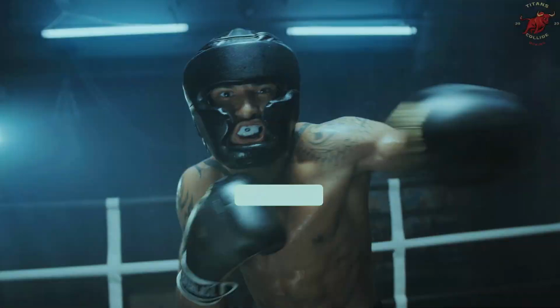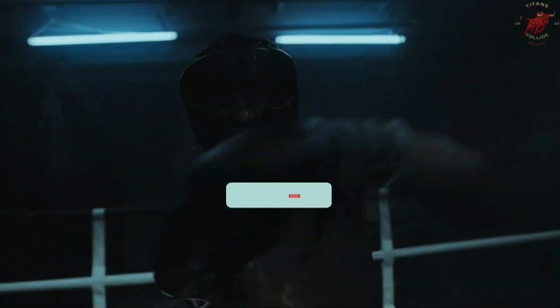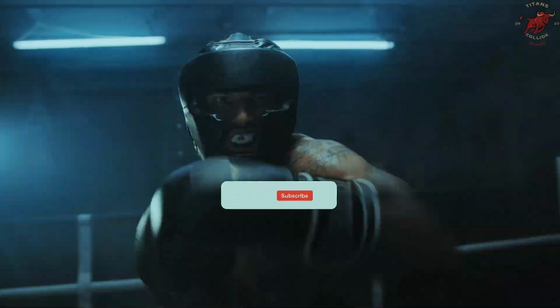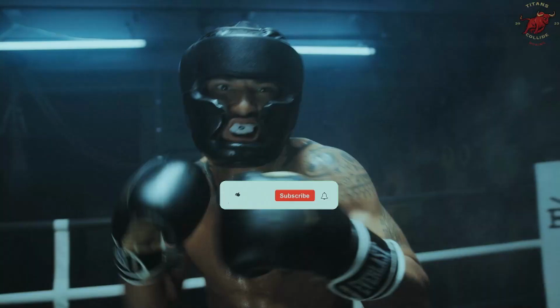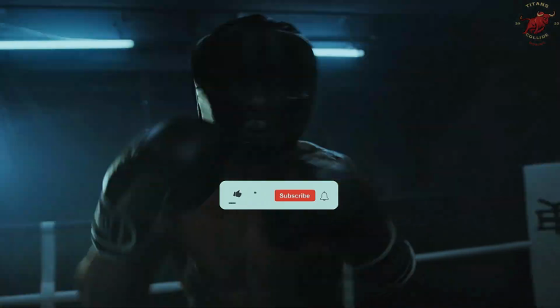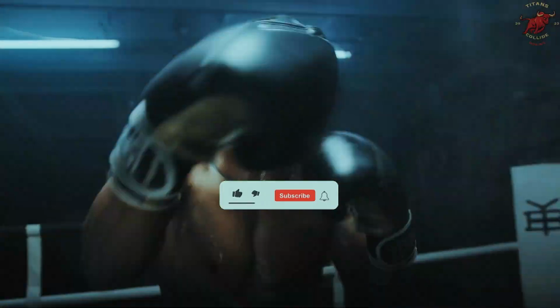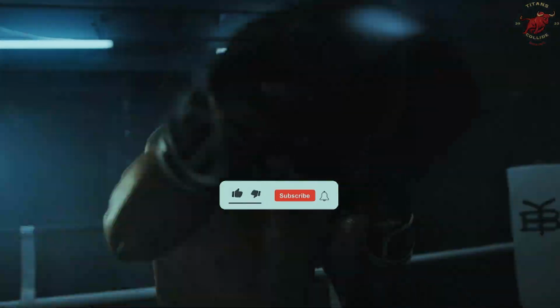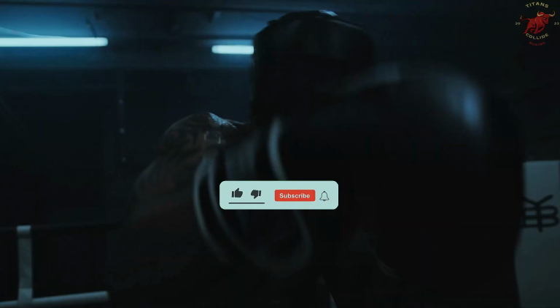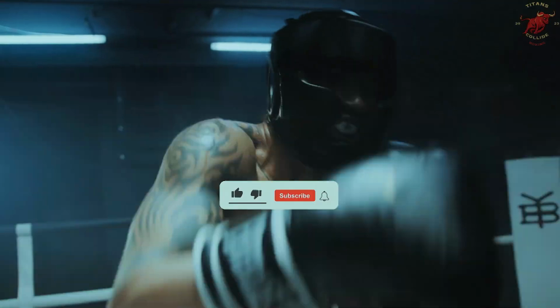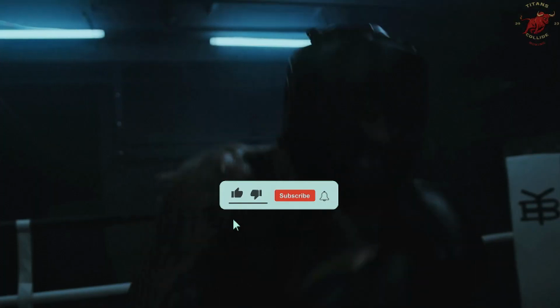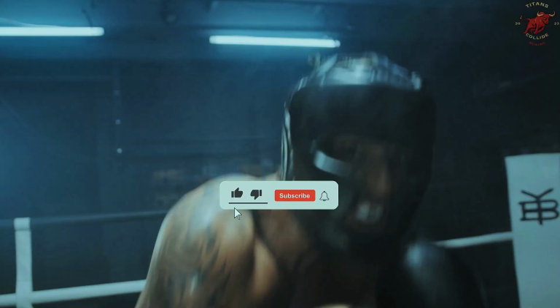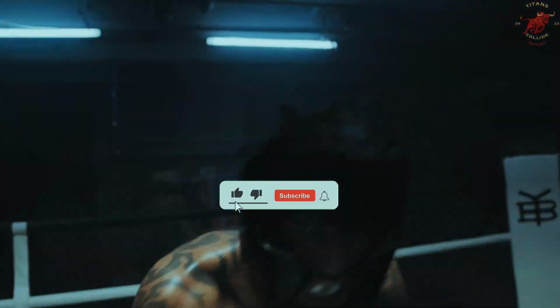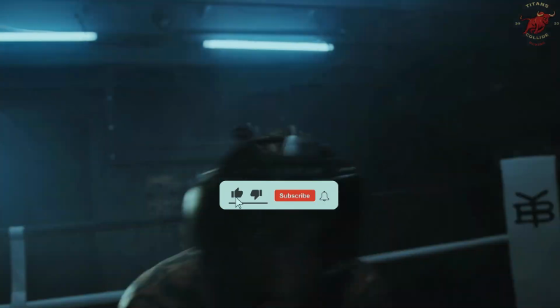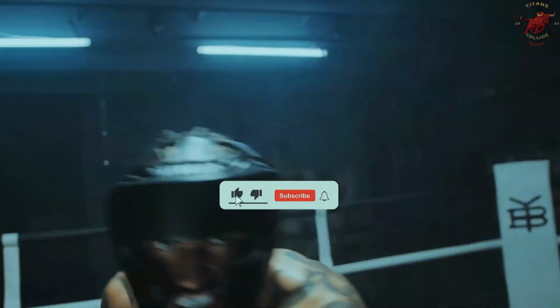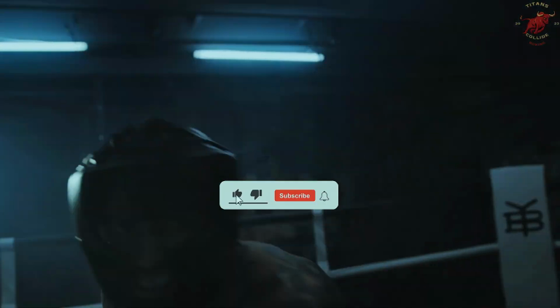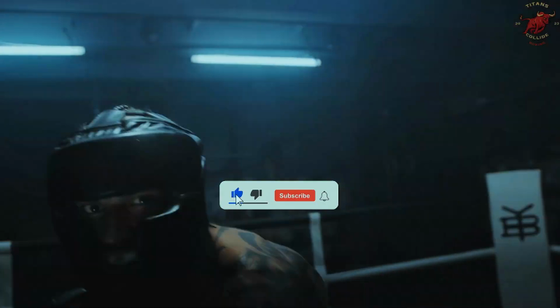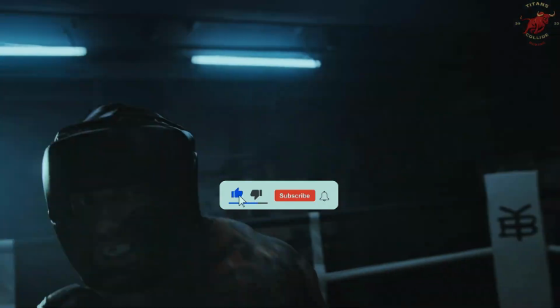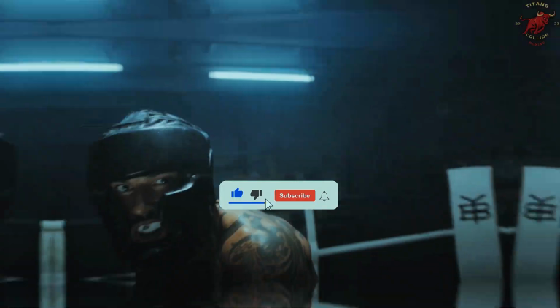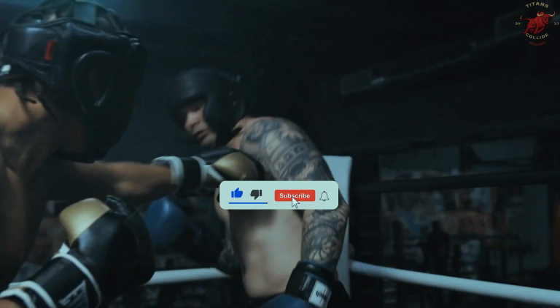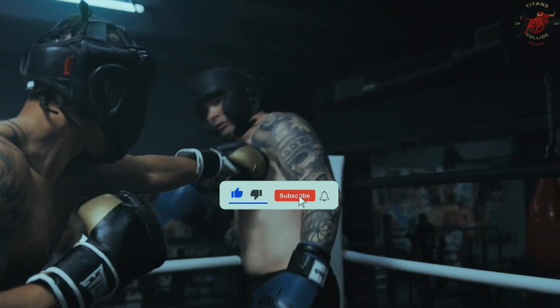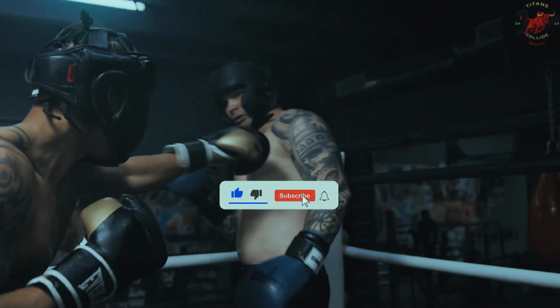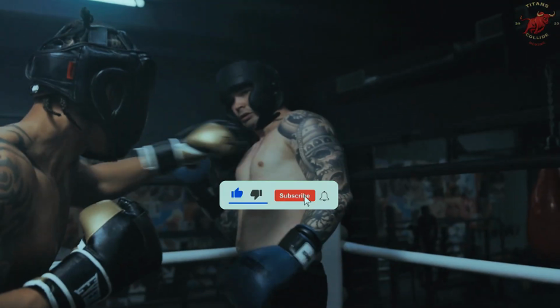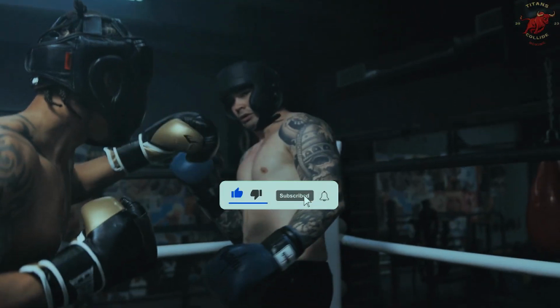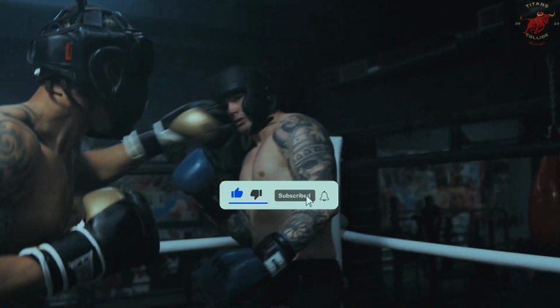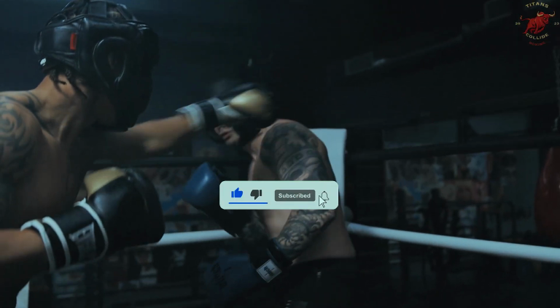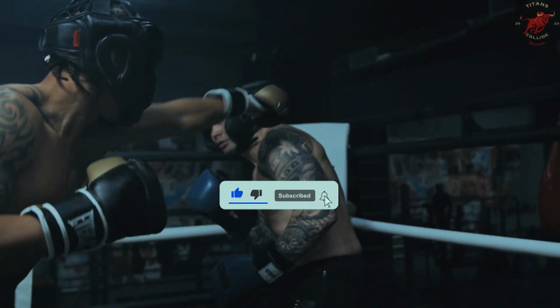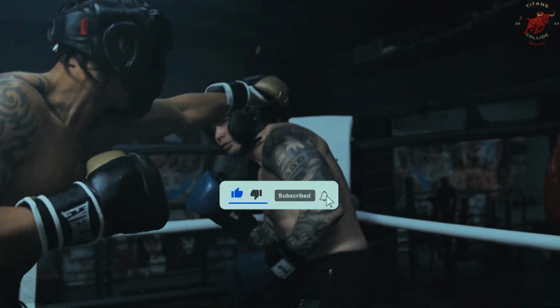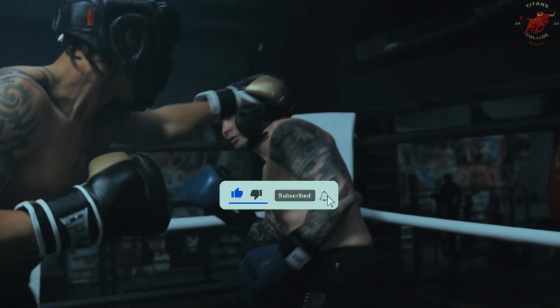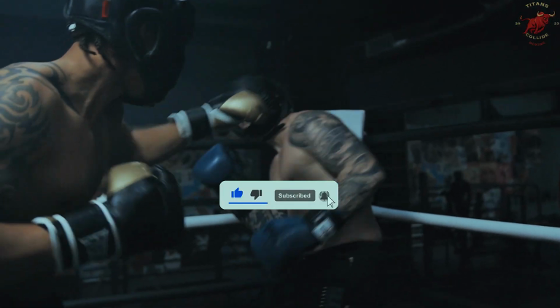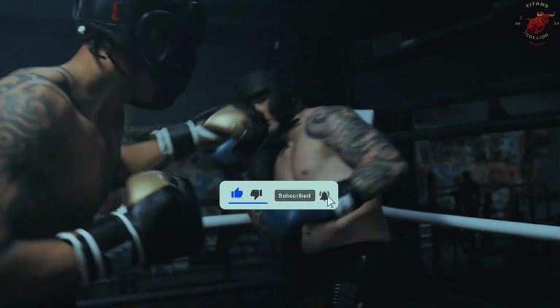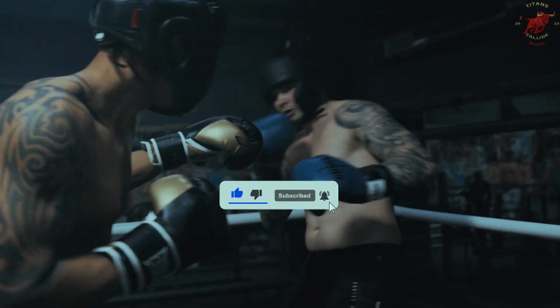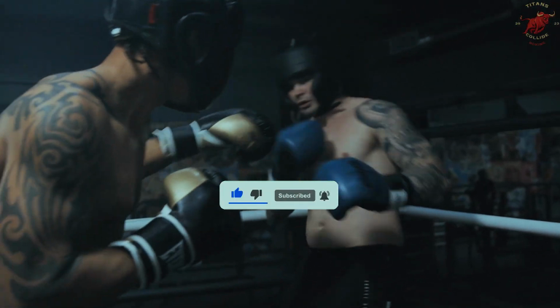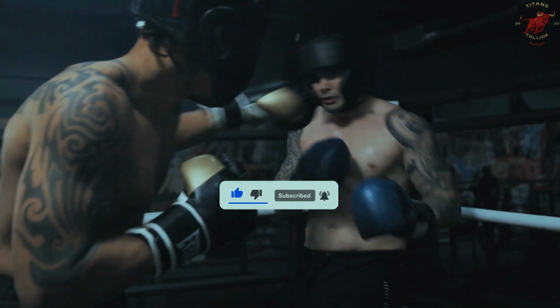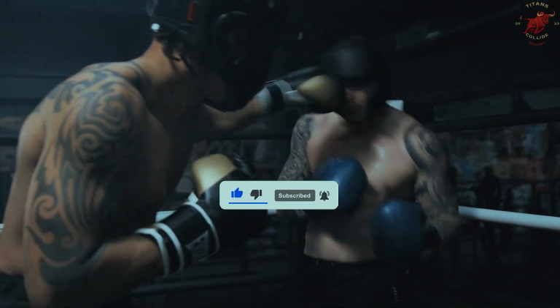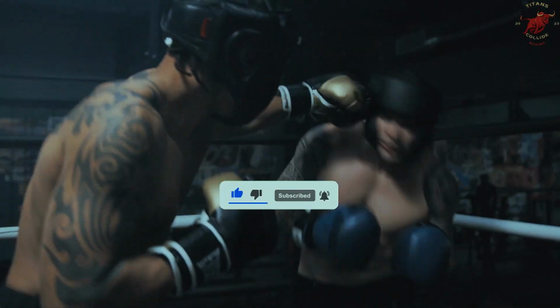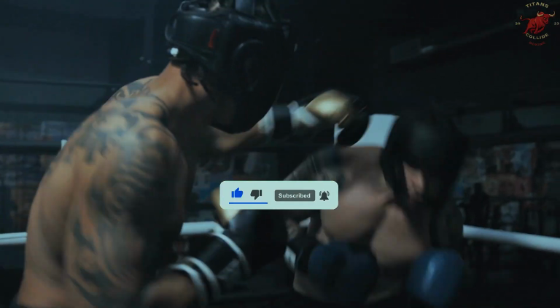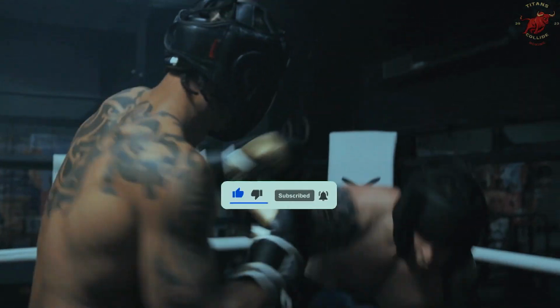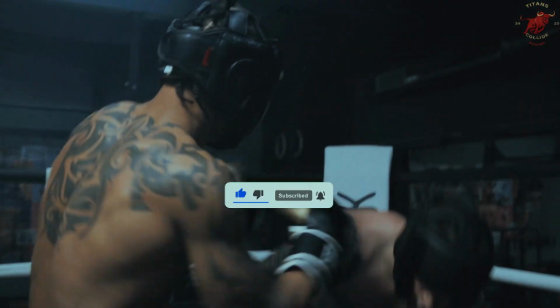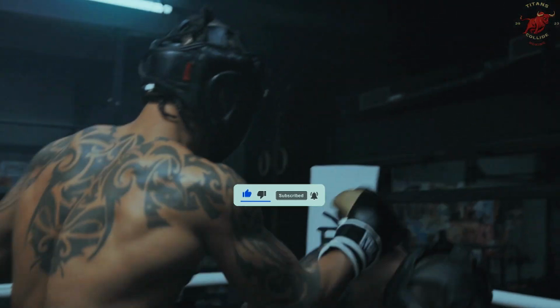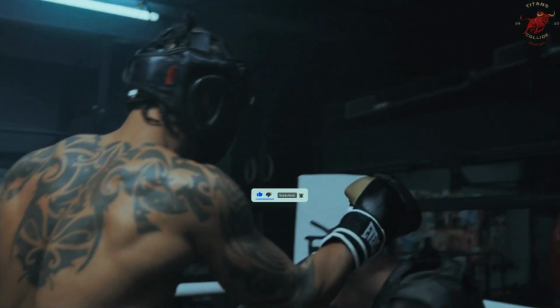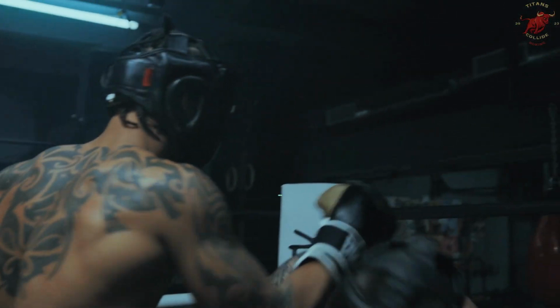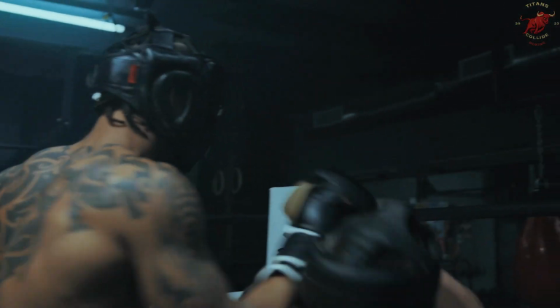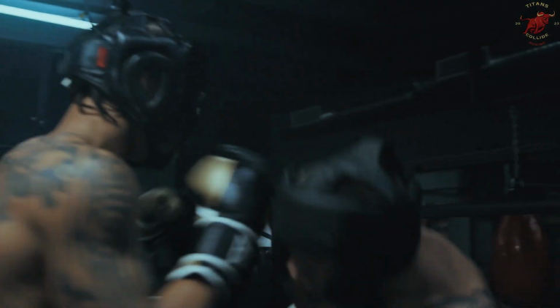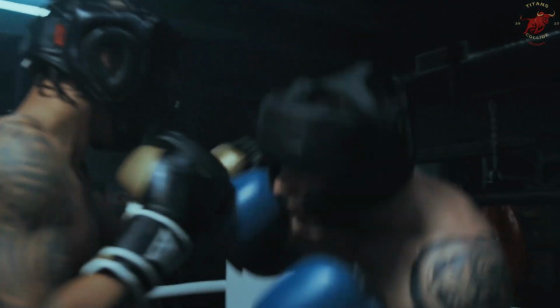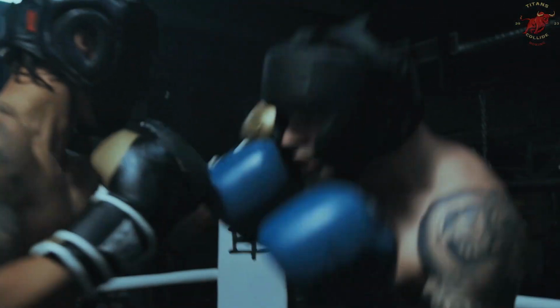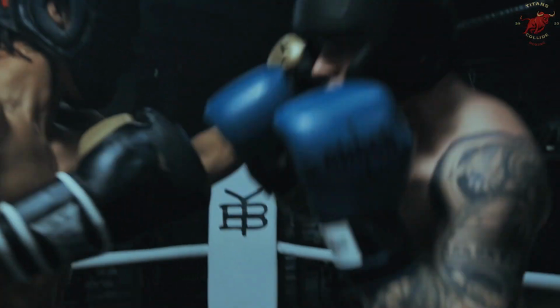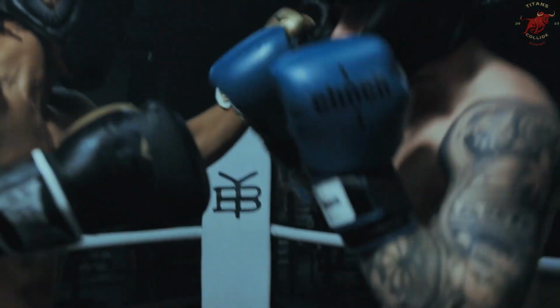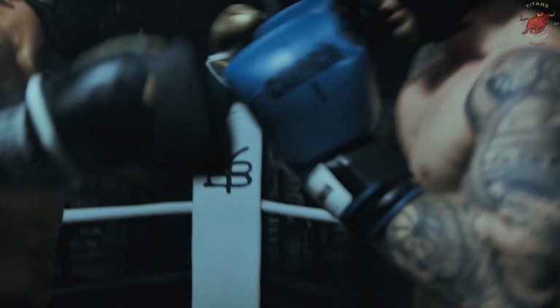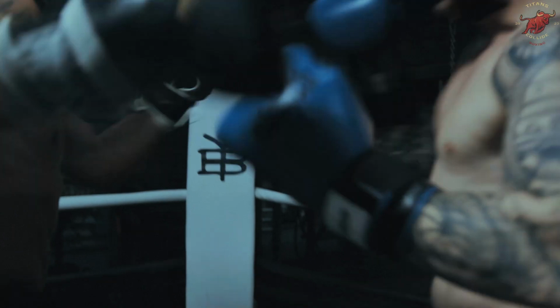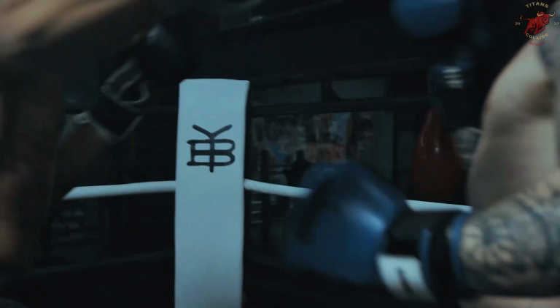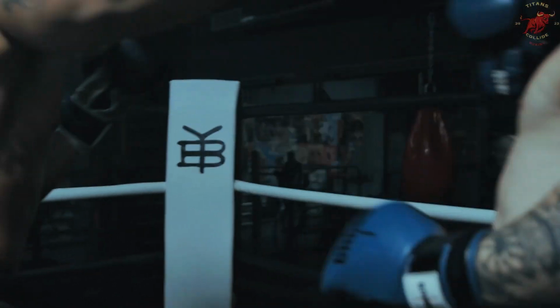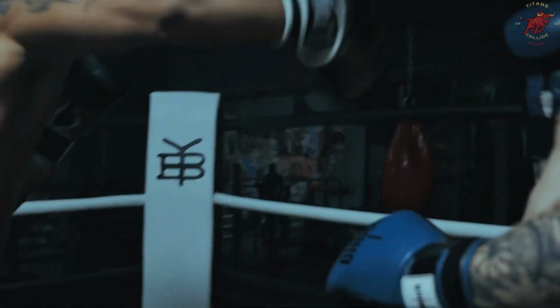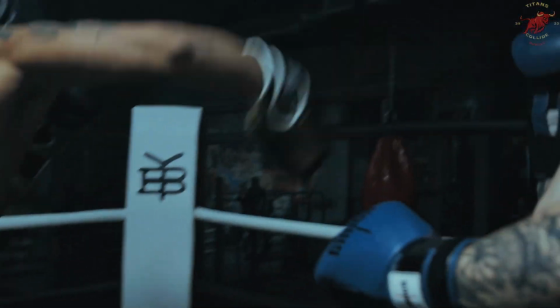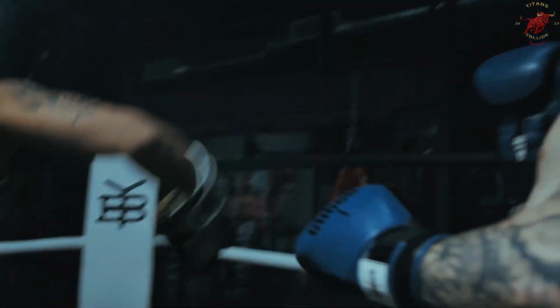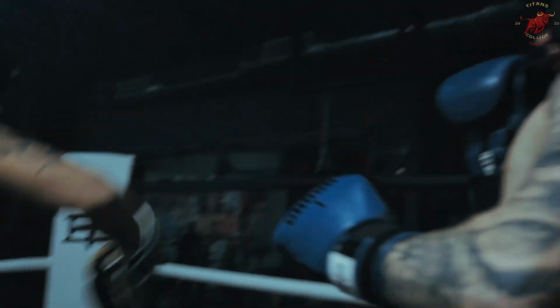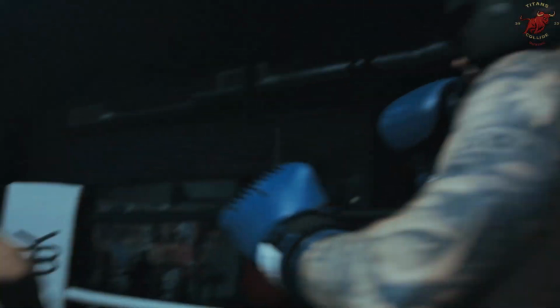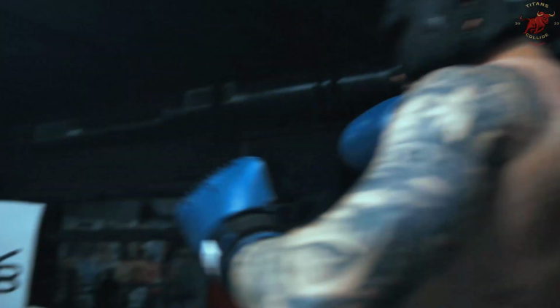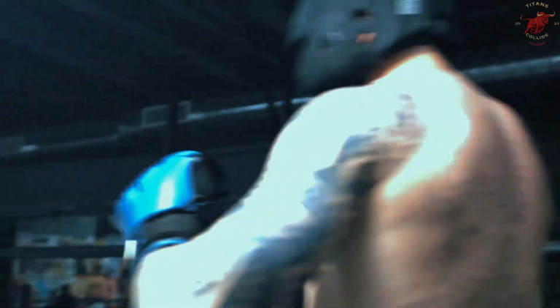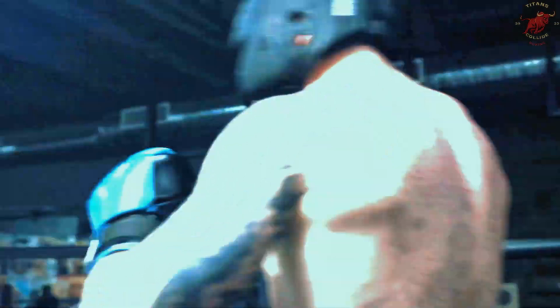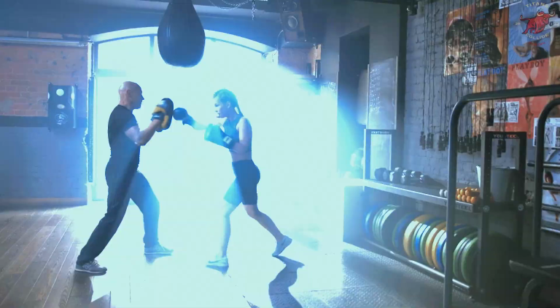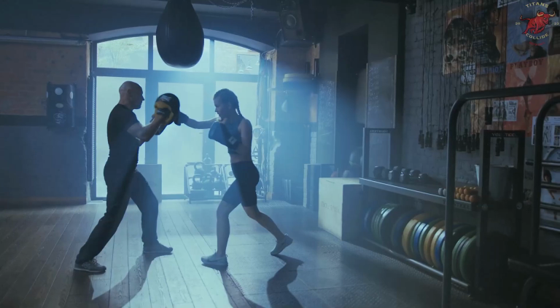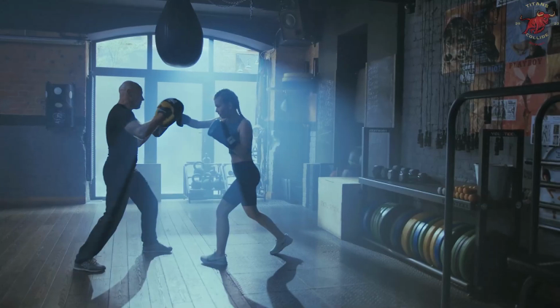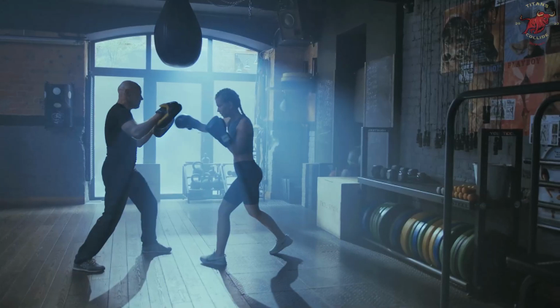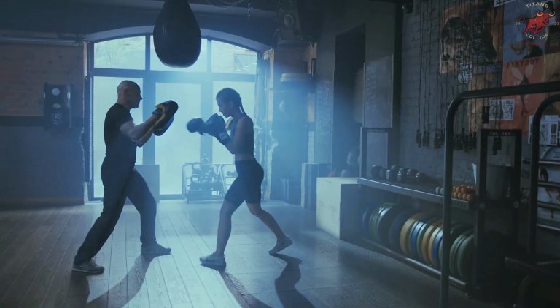Before we dive in, hit like, subscribe and ring the notification bell to stay updated on thrilling analyses.